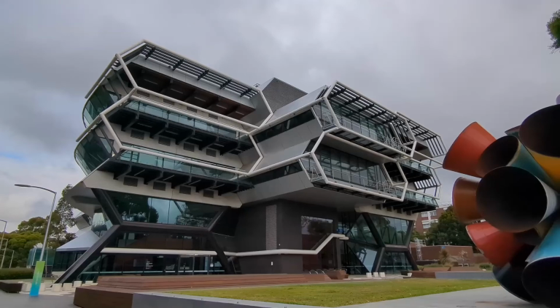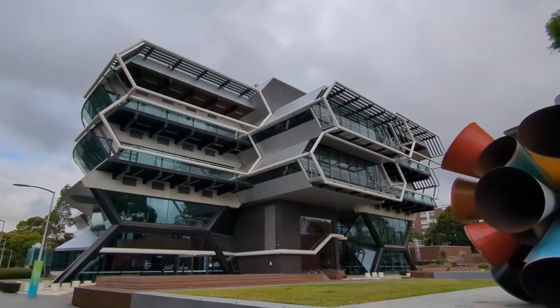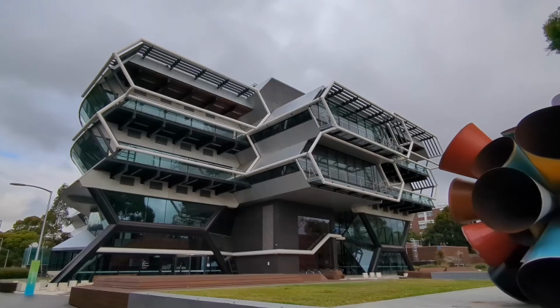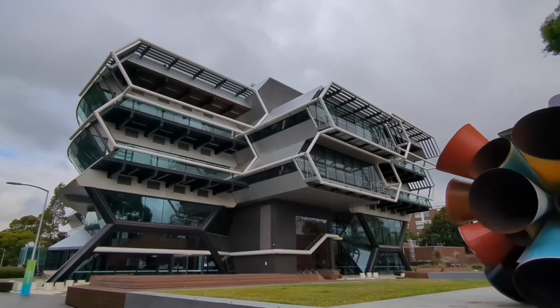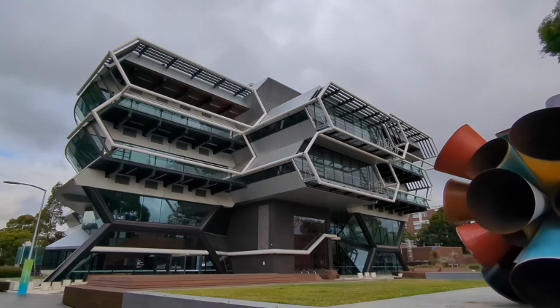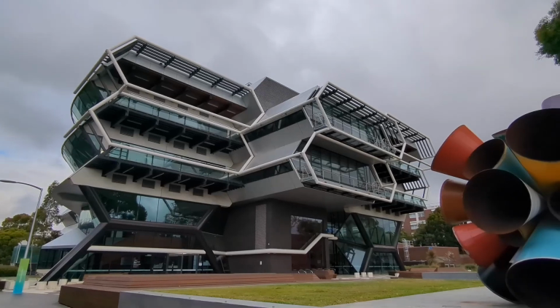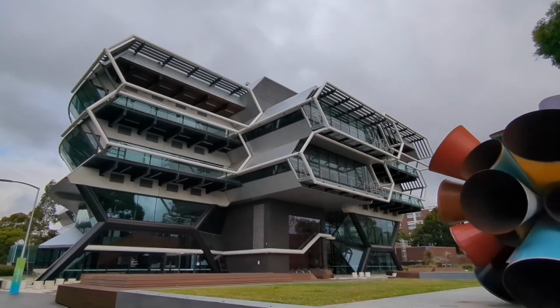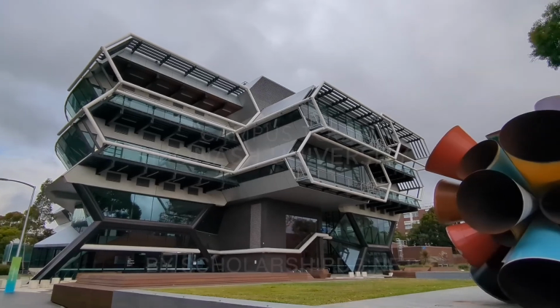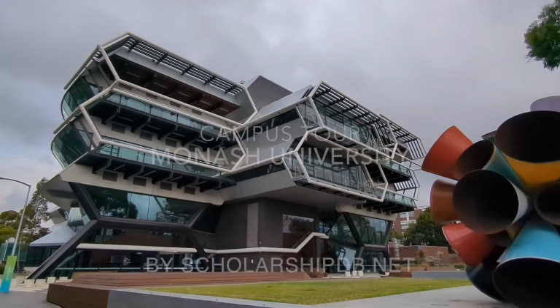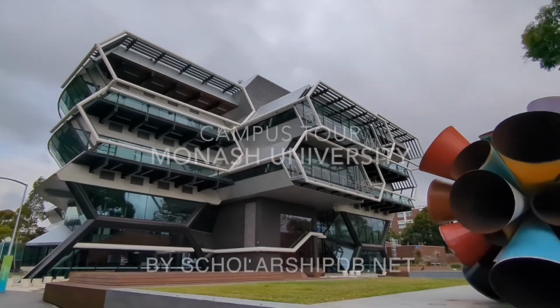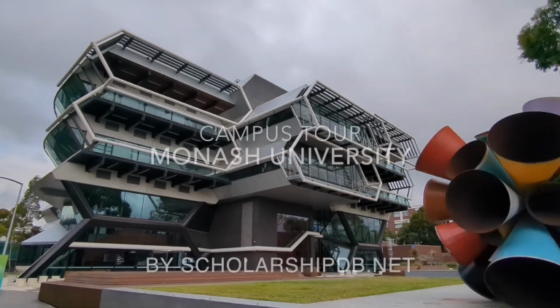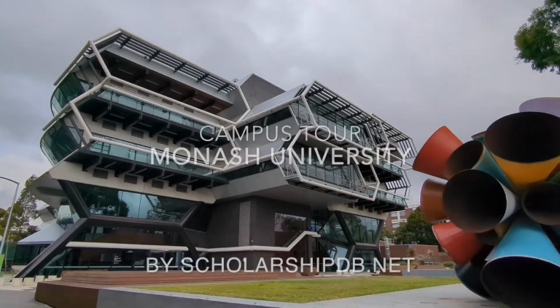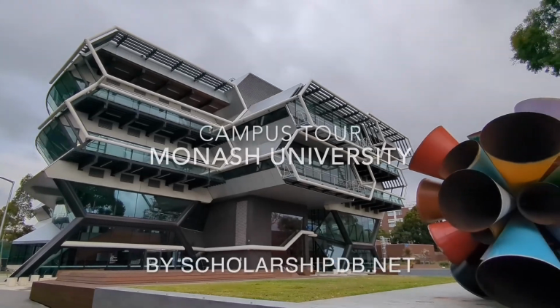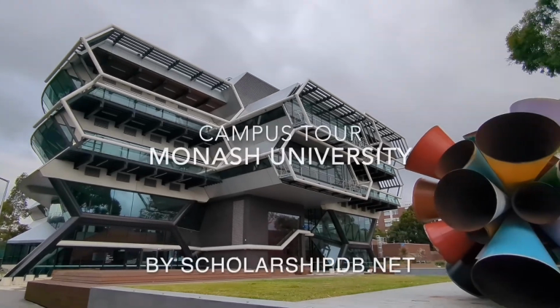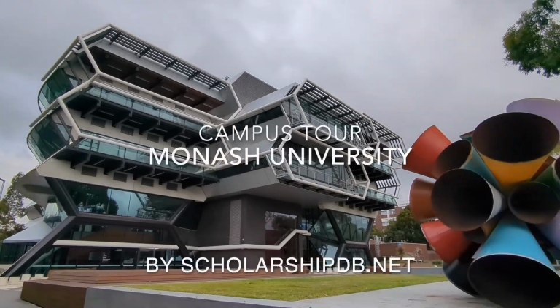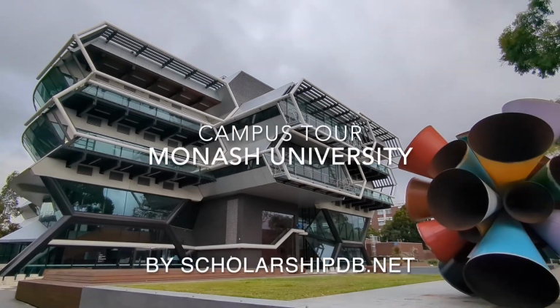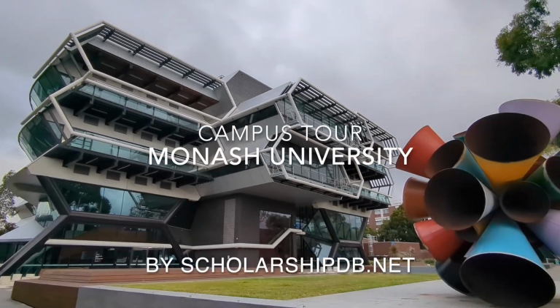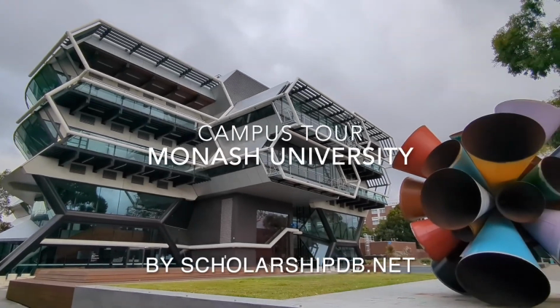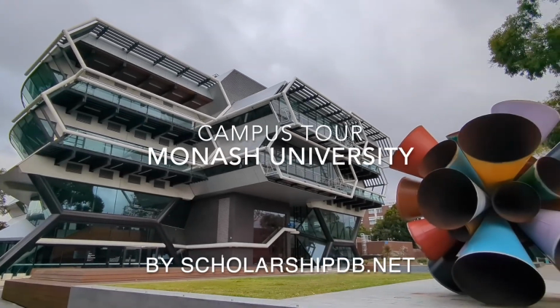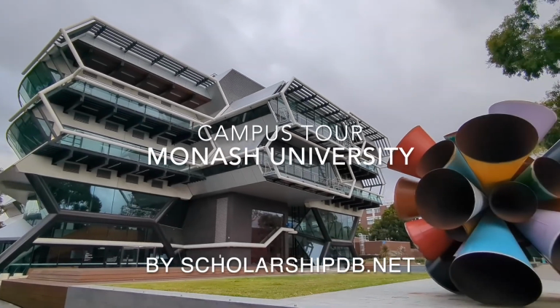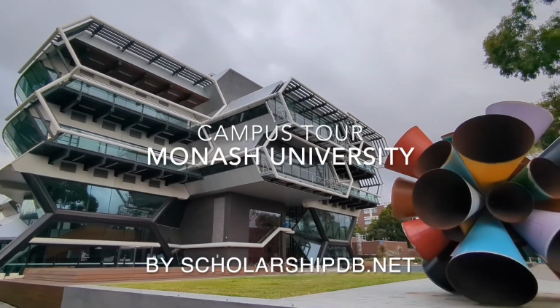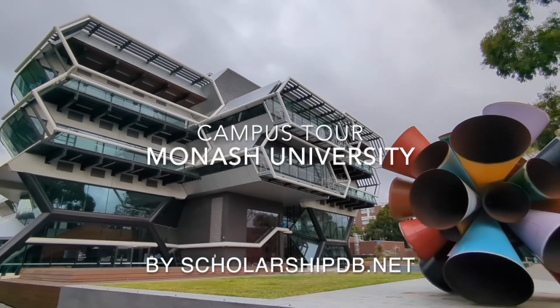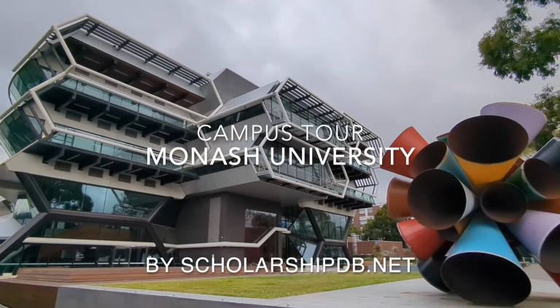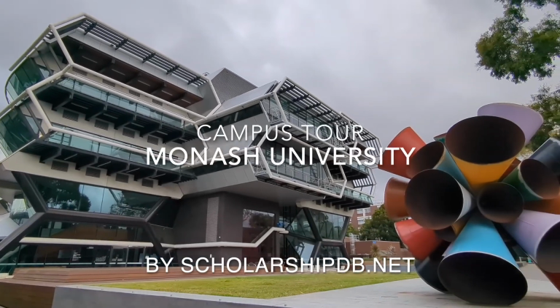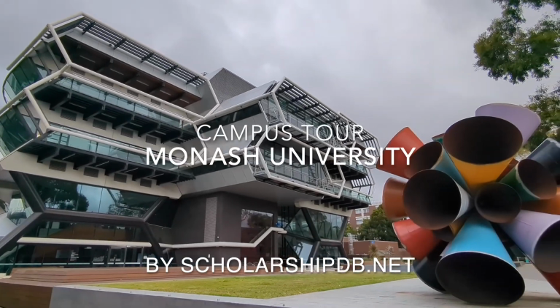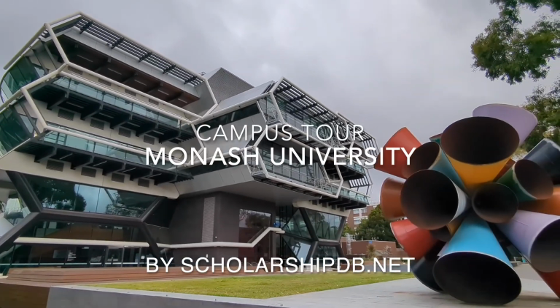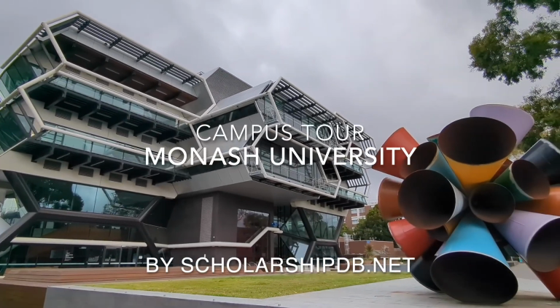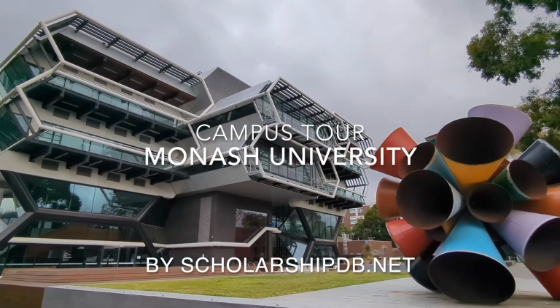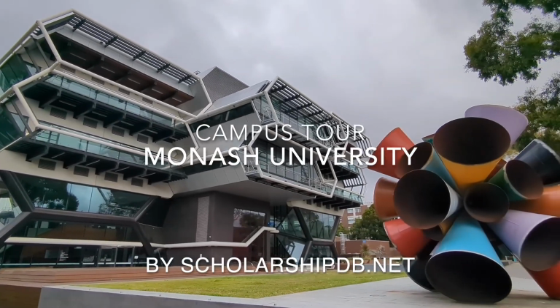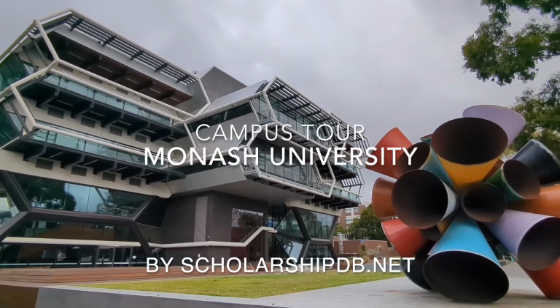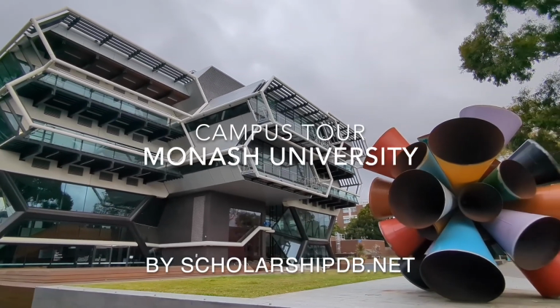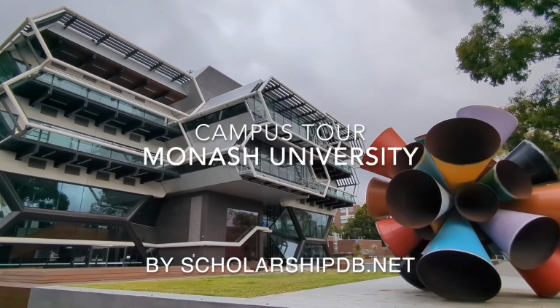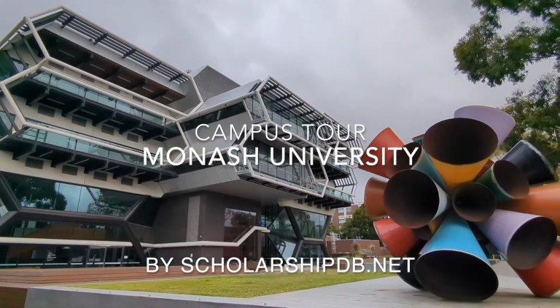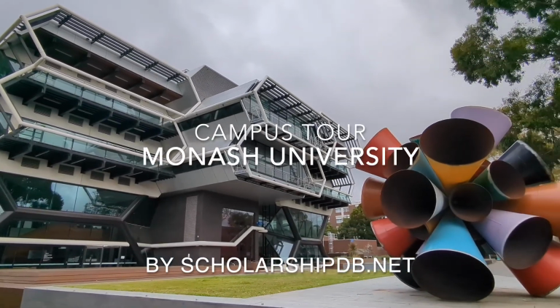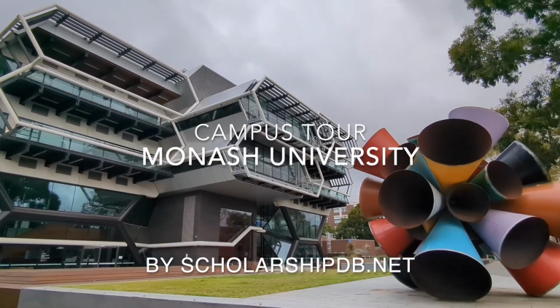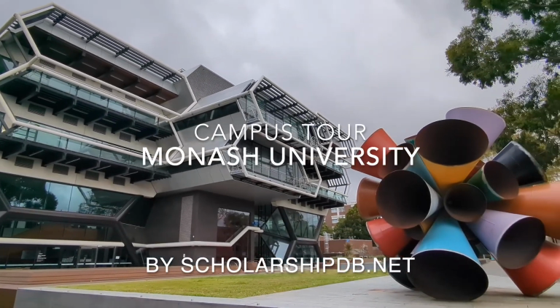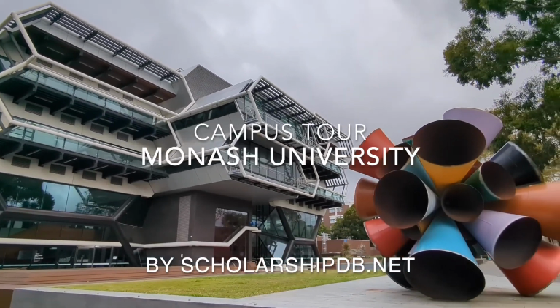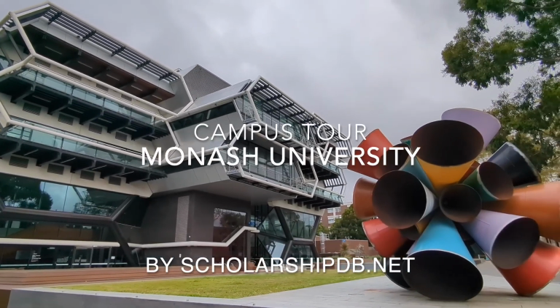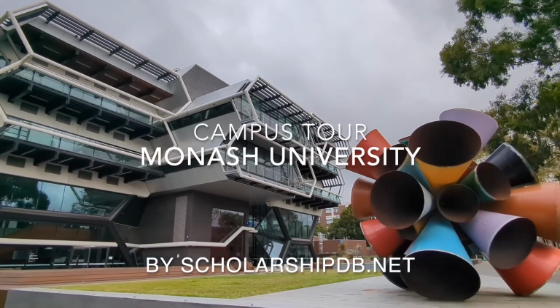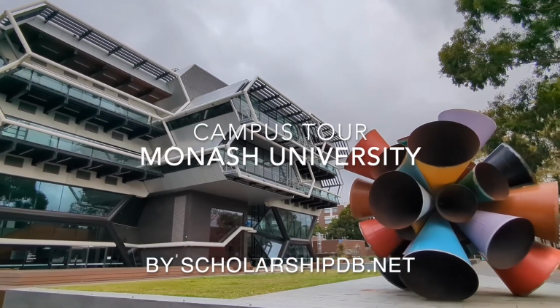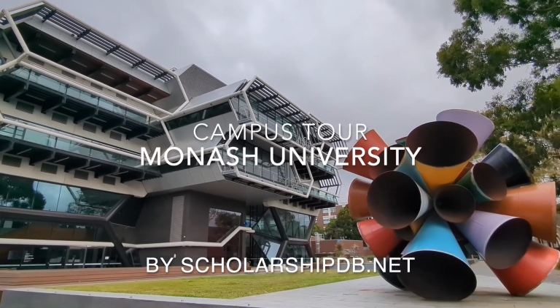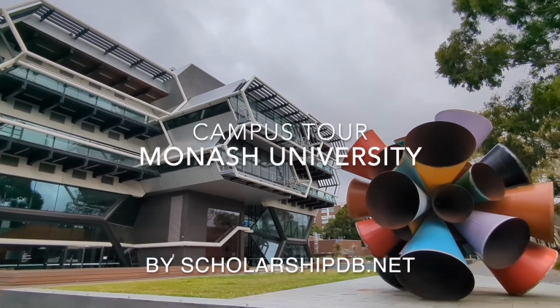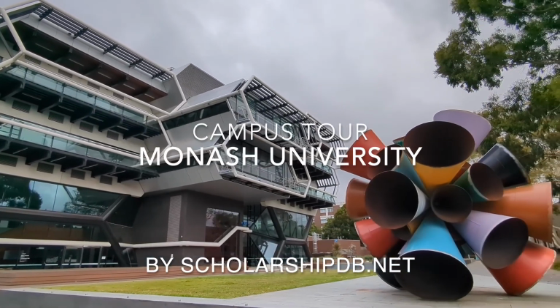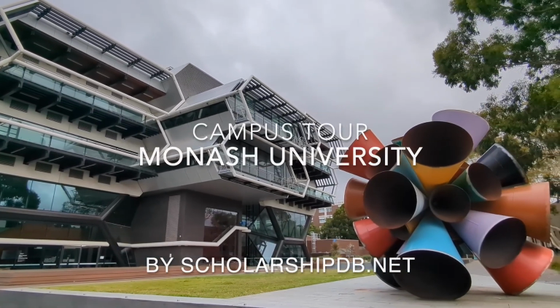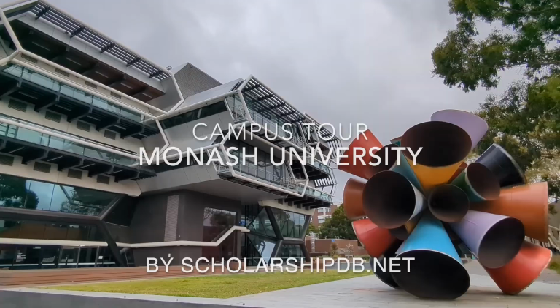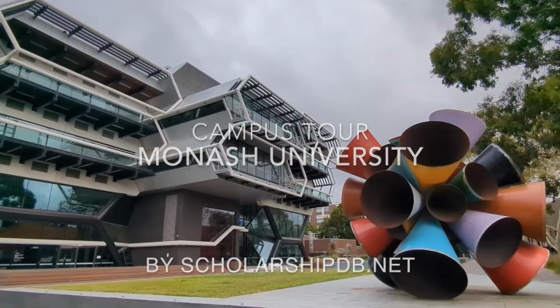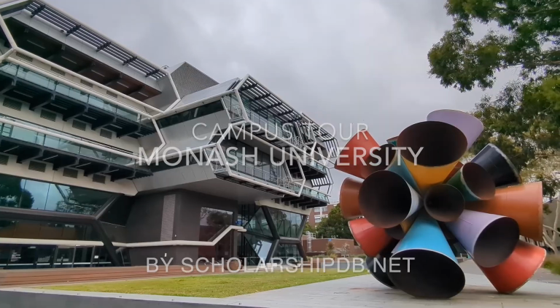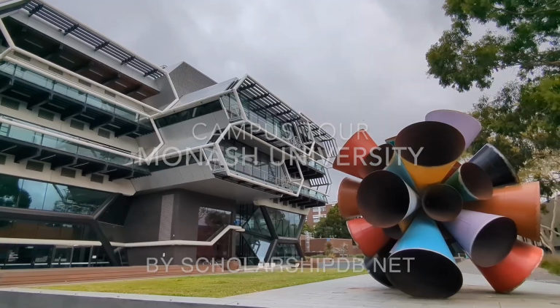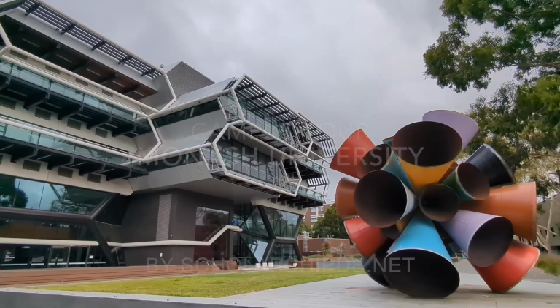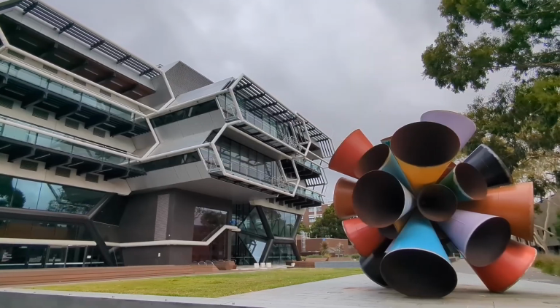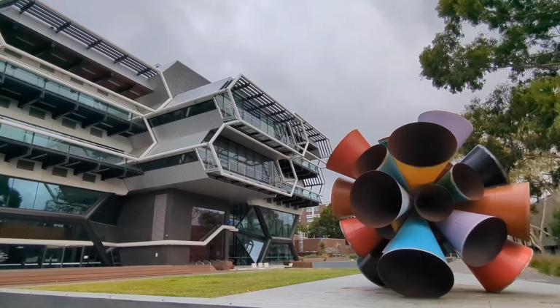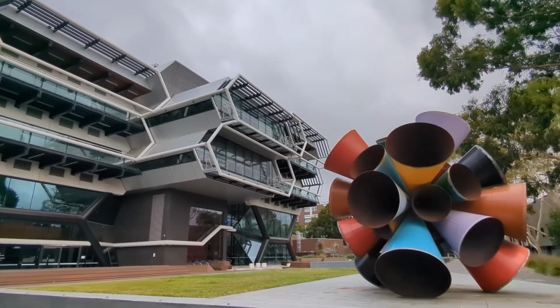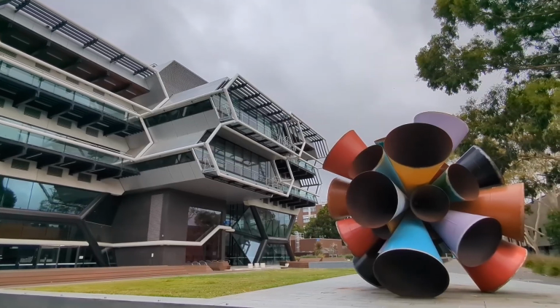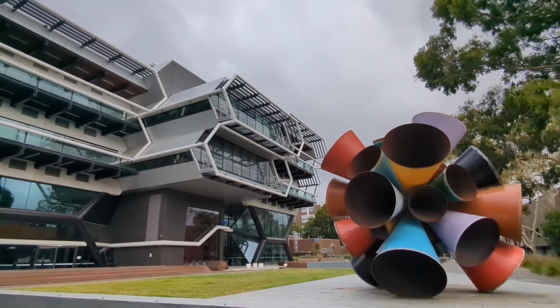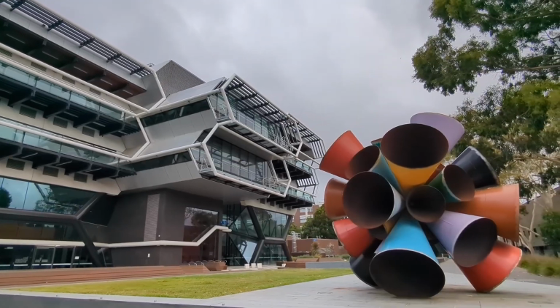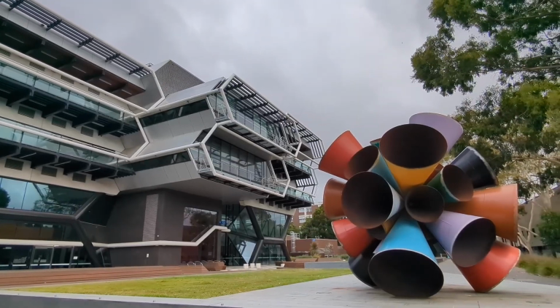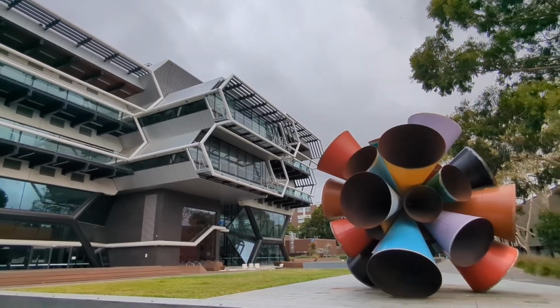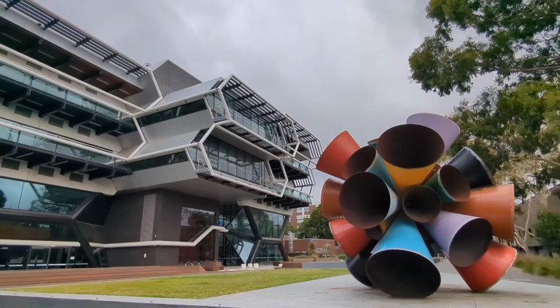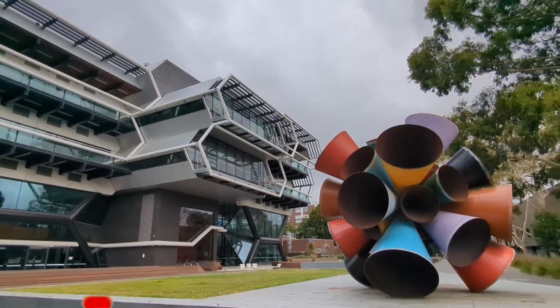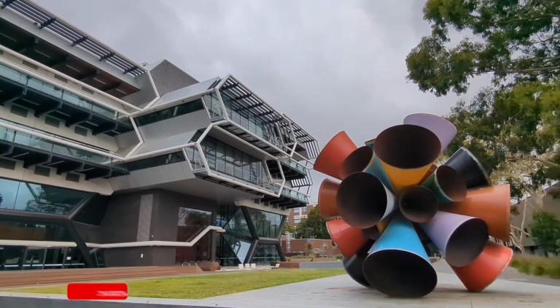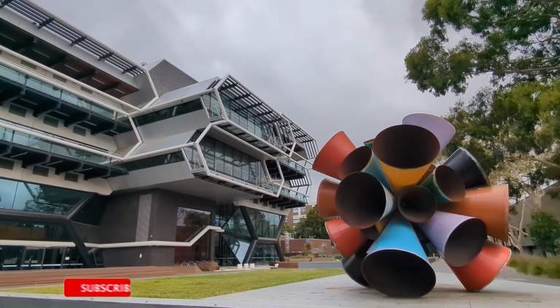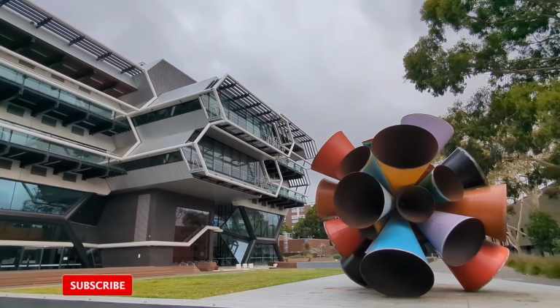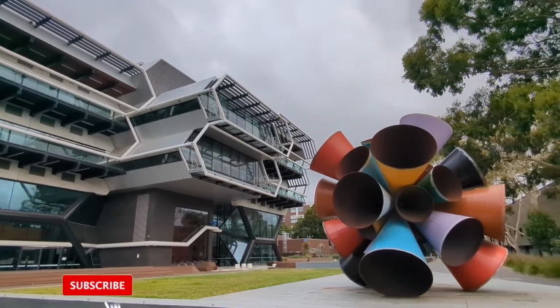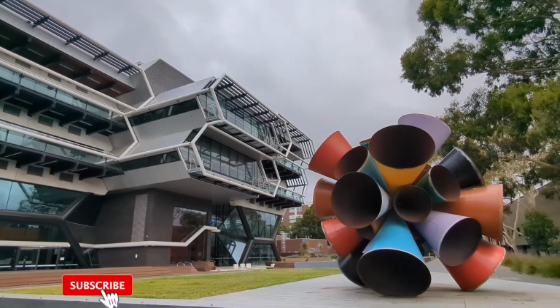Monash University is a public research university based in Melbourne, Victoria, Australia with nearly 87,000 students.